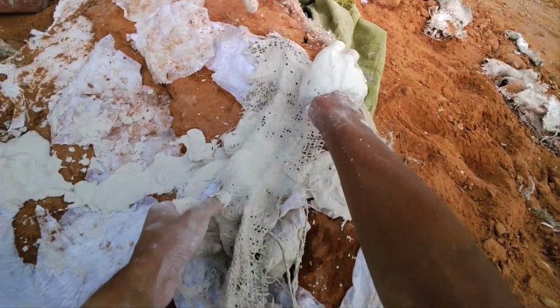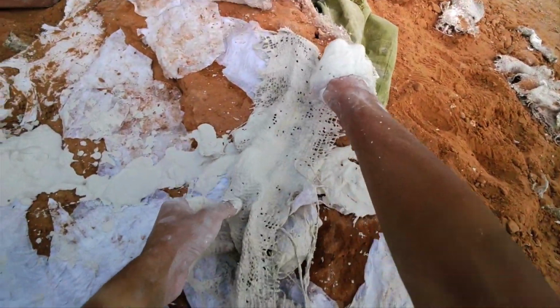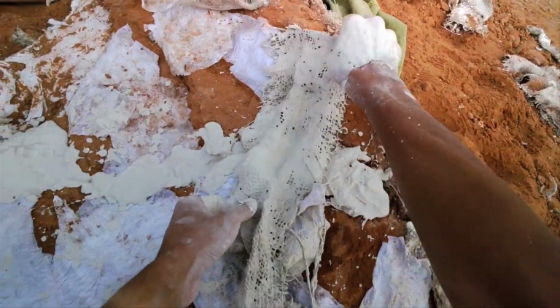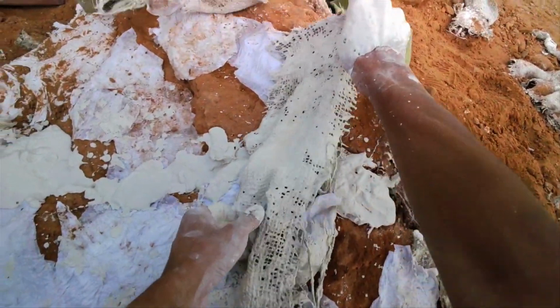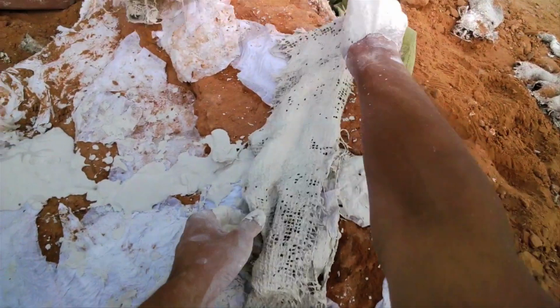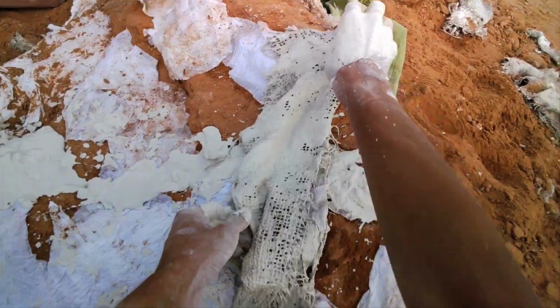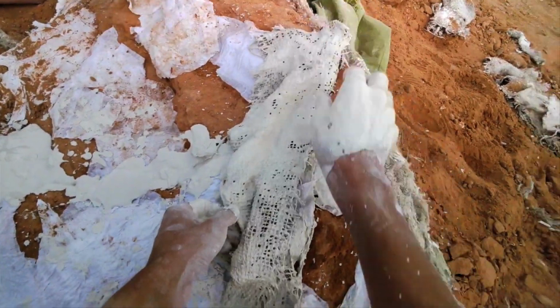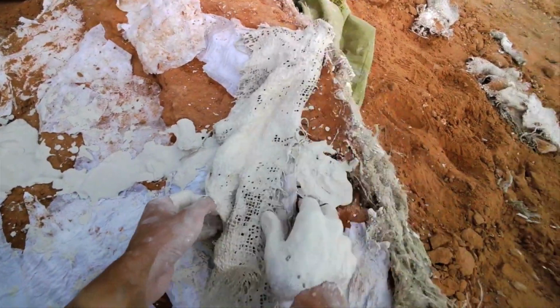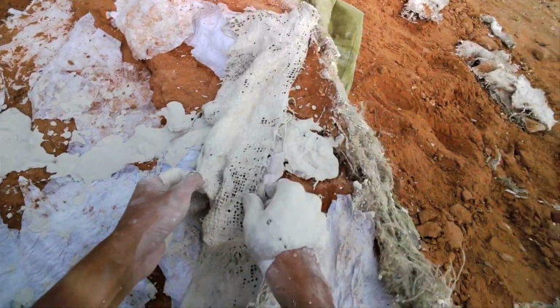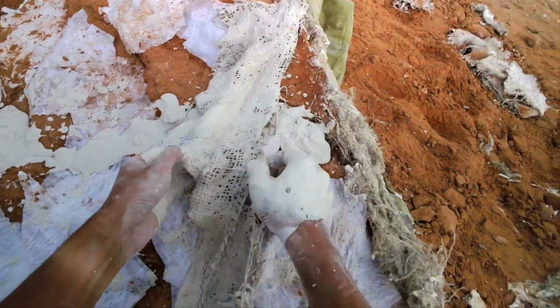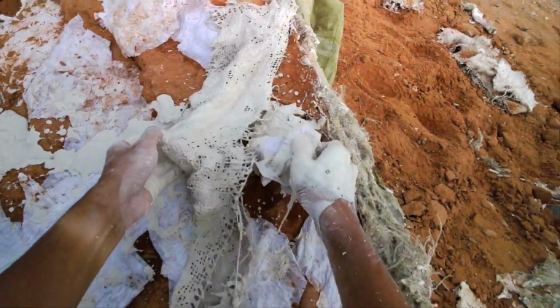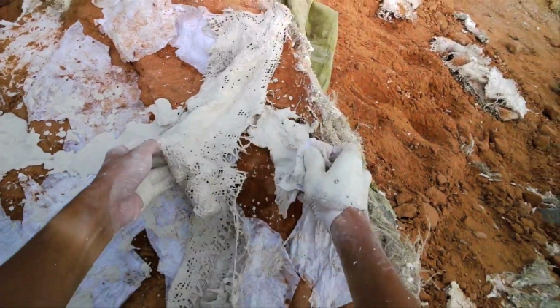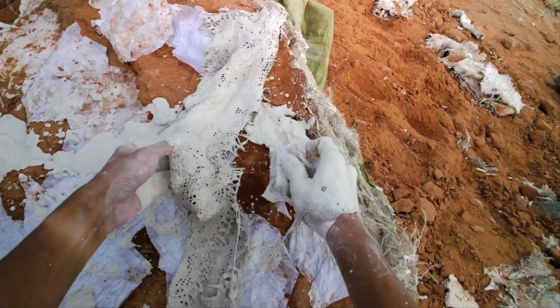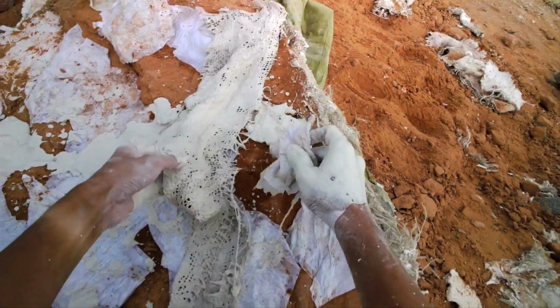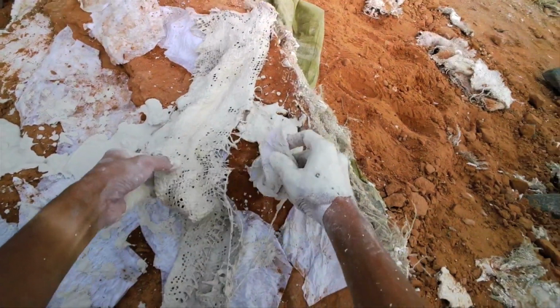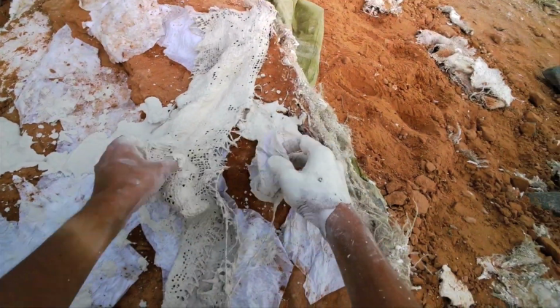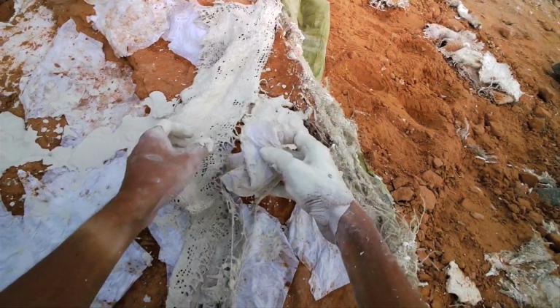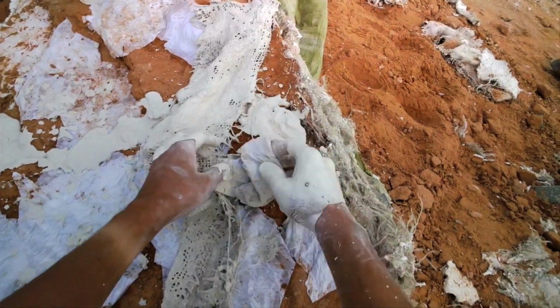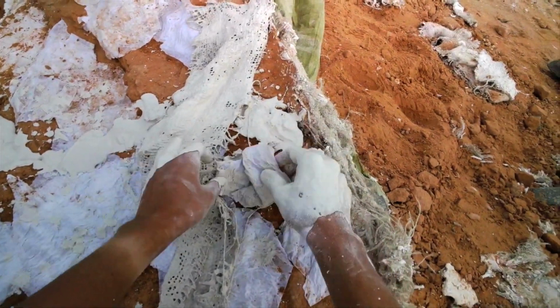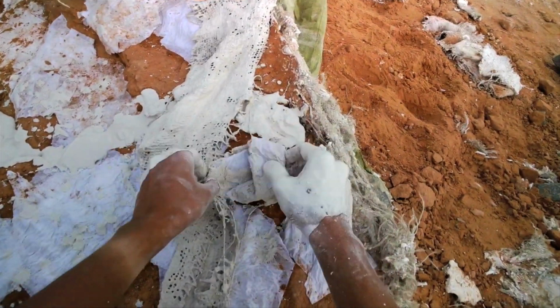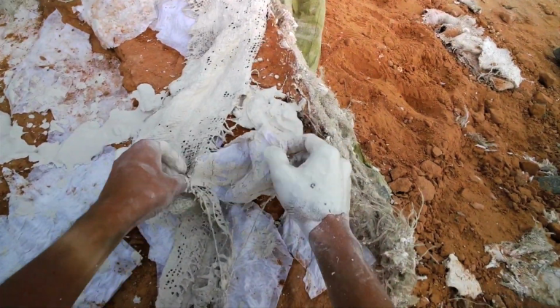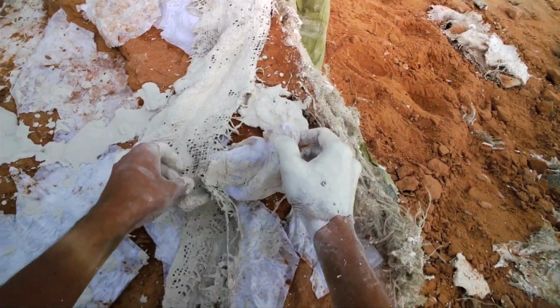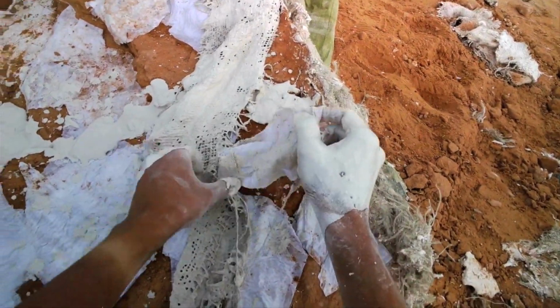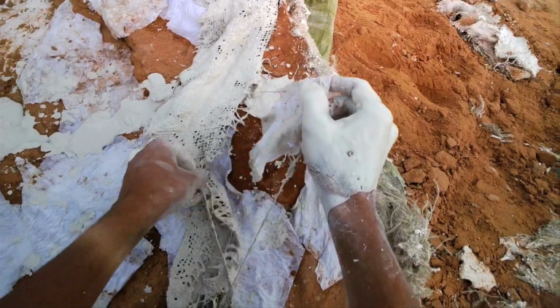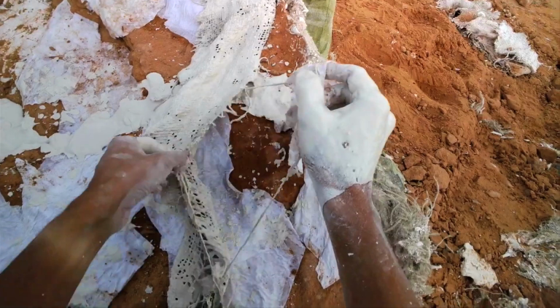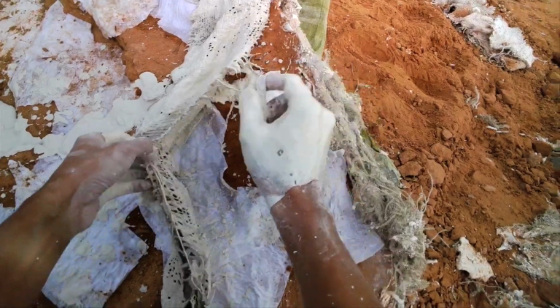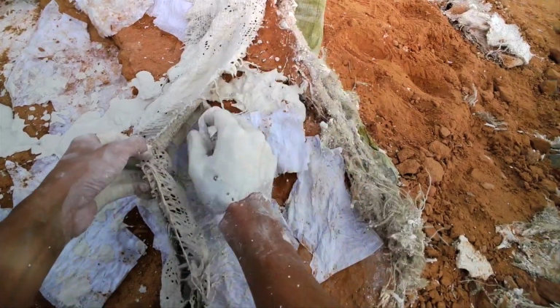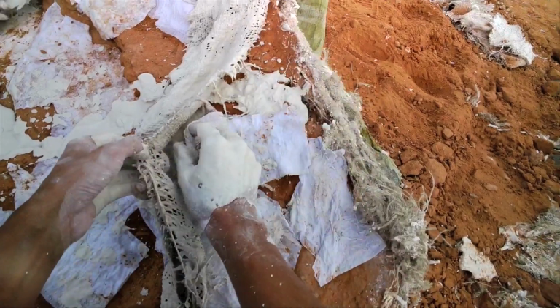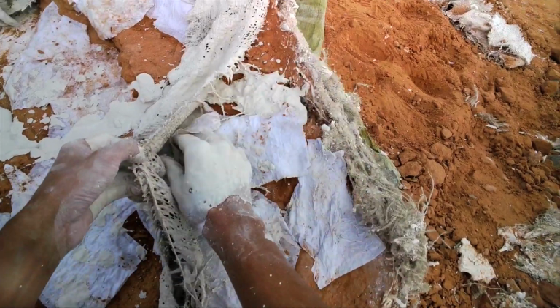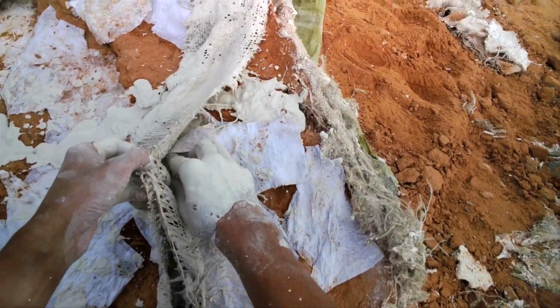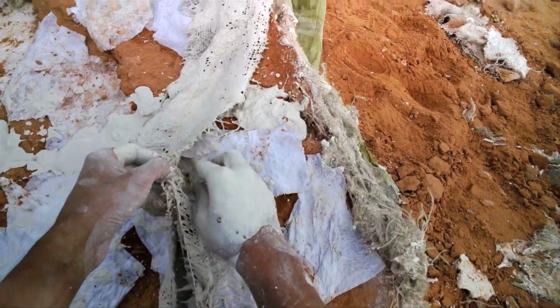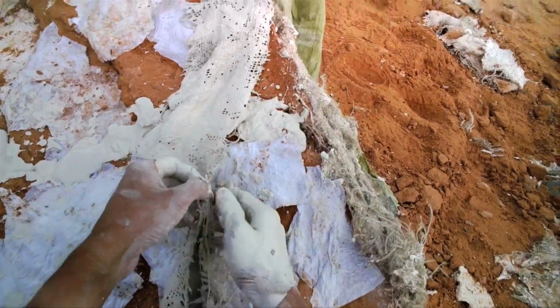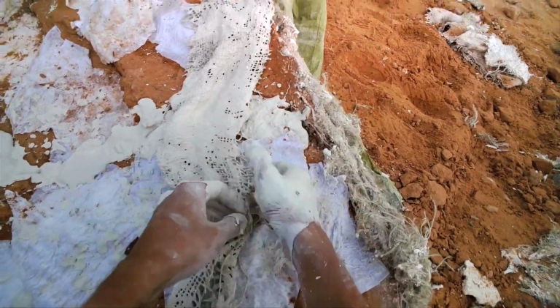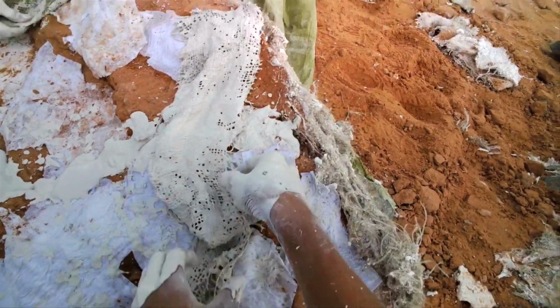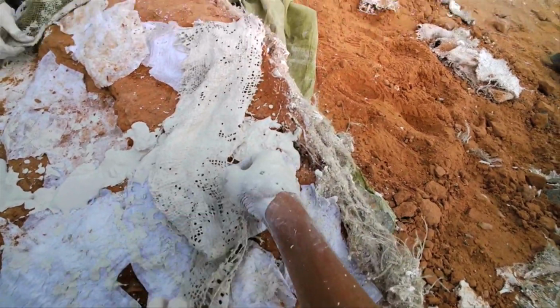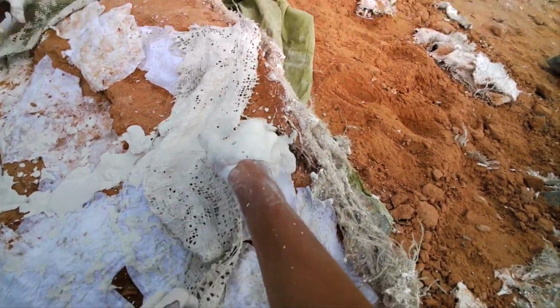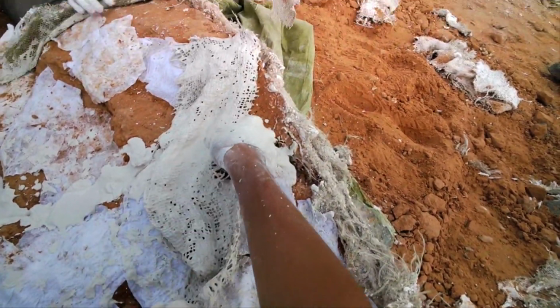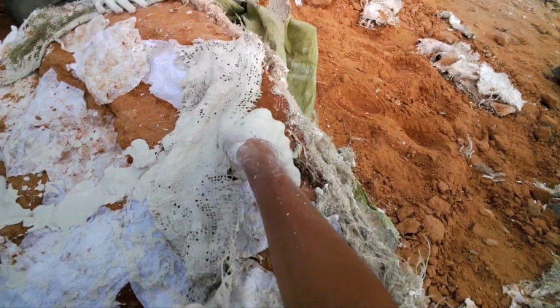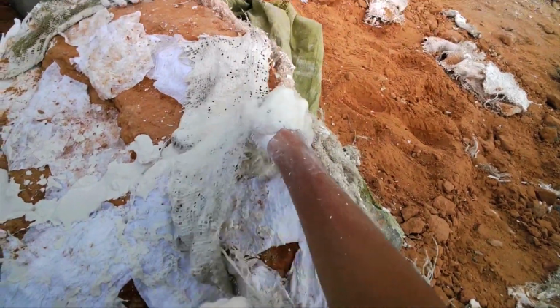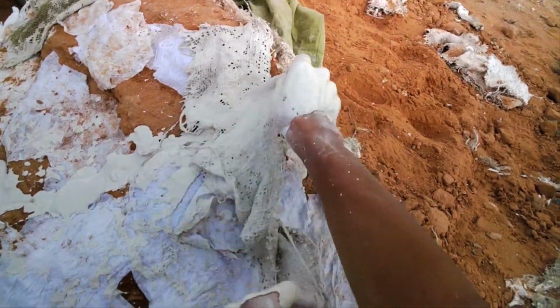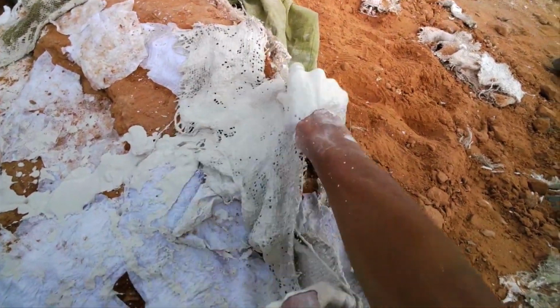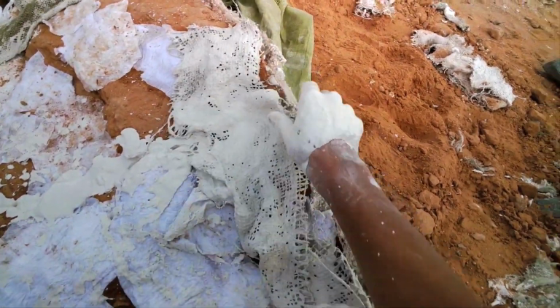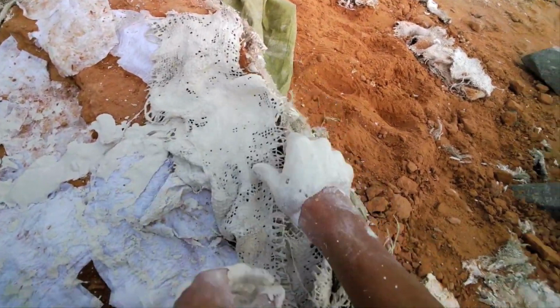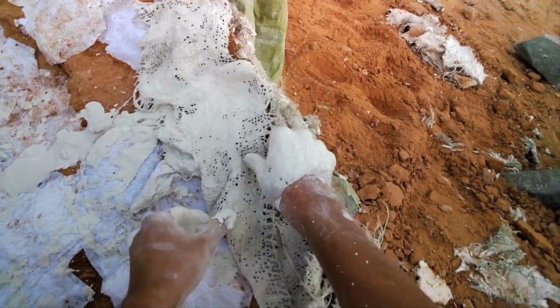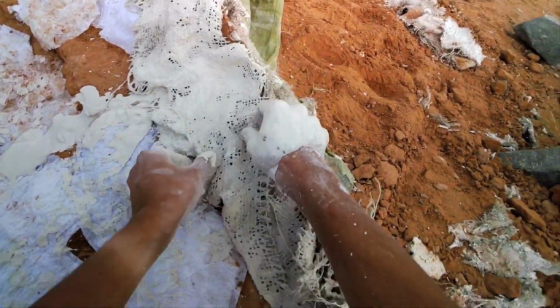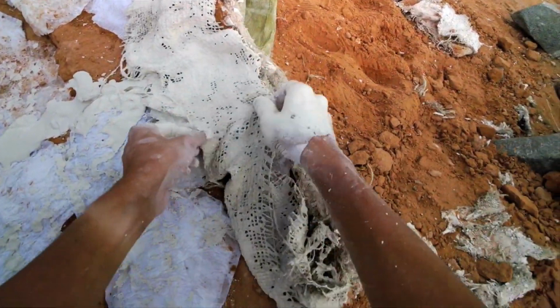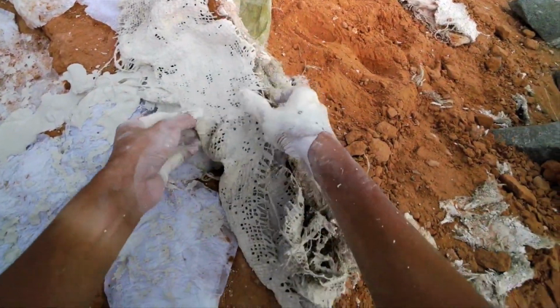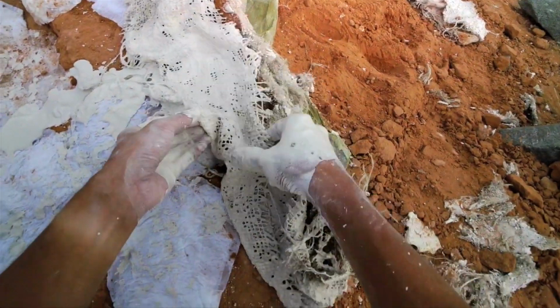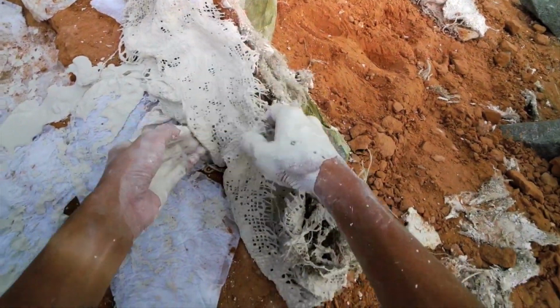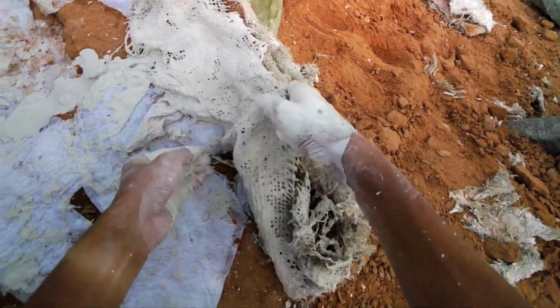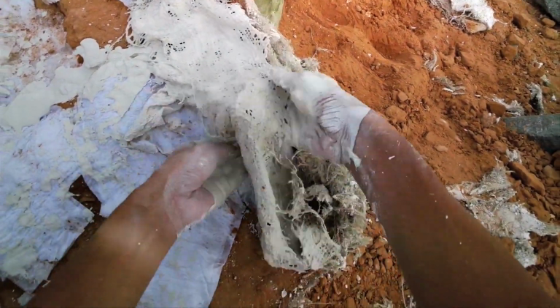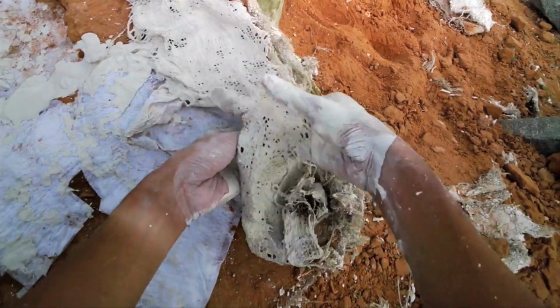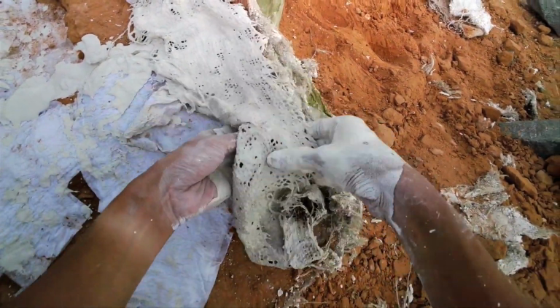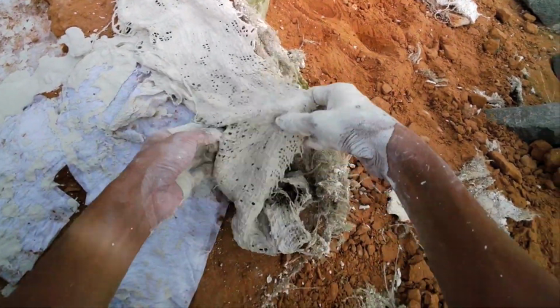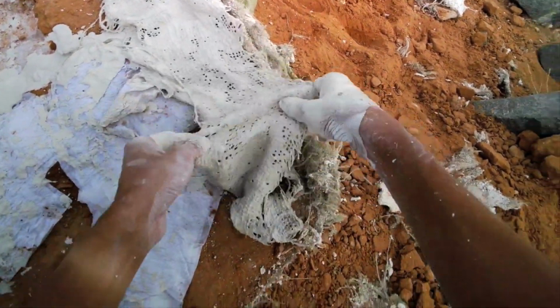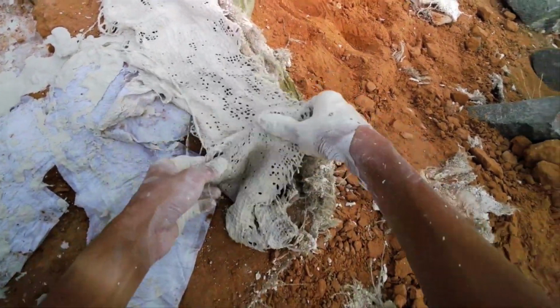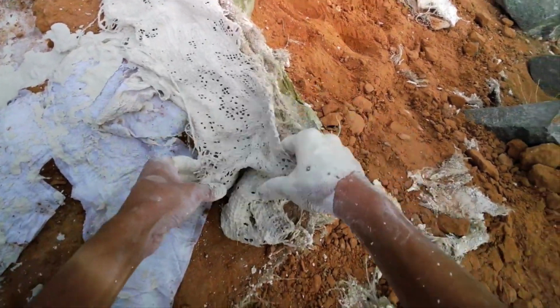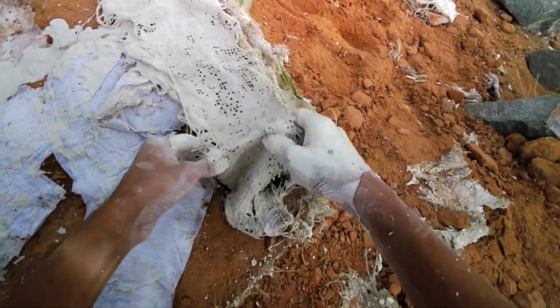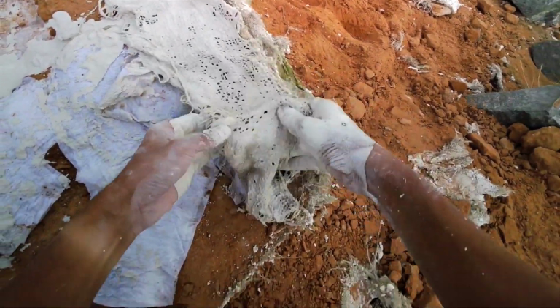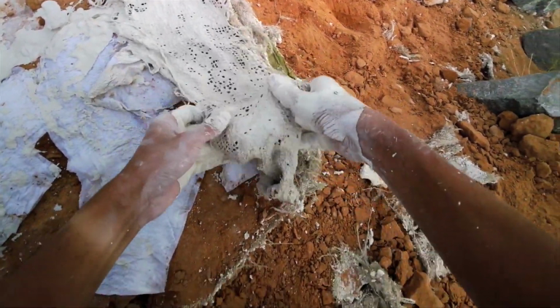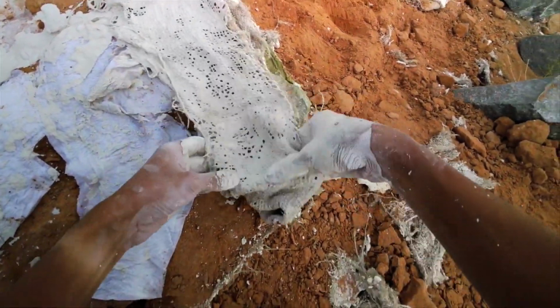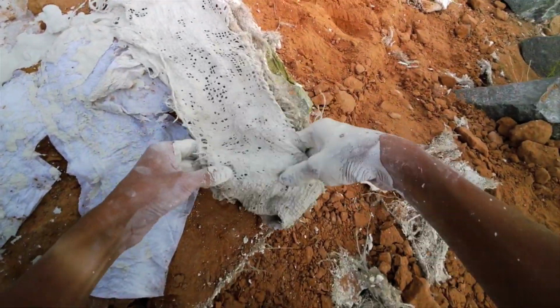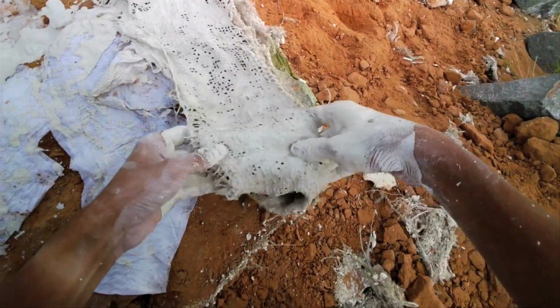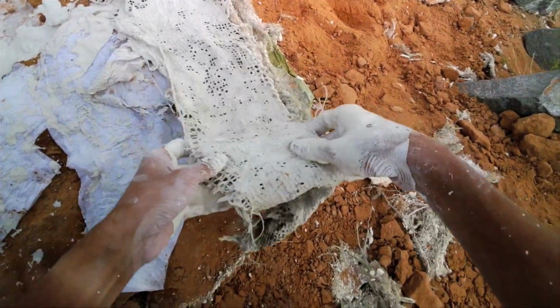Putting burlap pieces or burlap strips on the specimen.